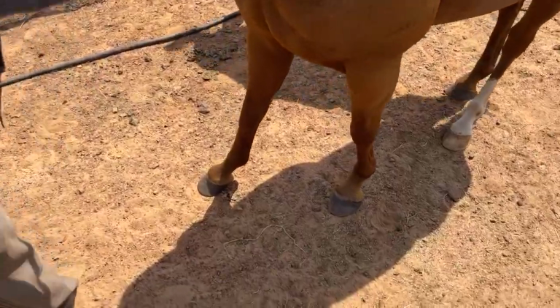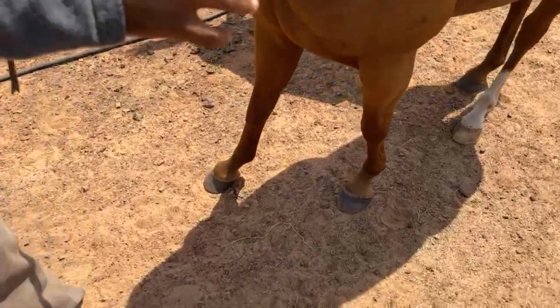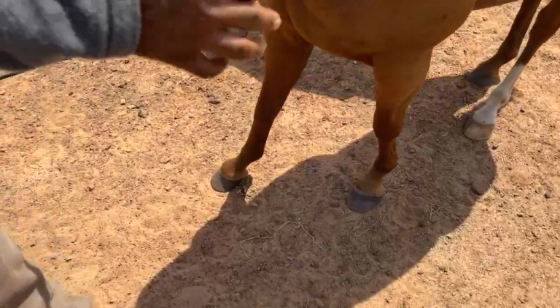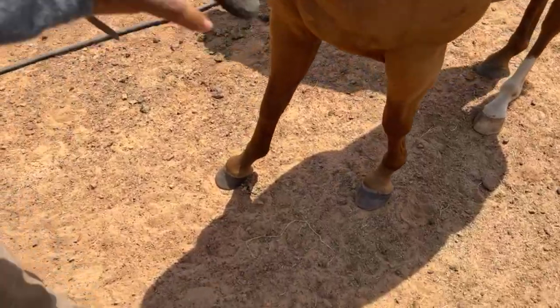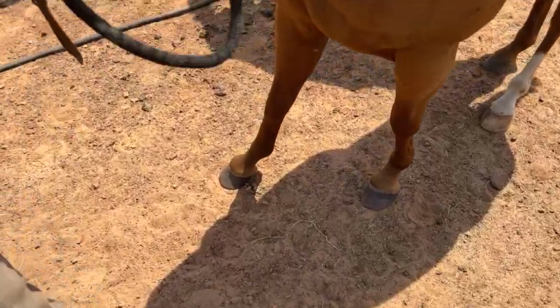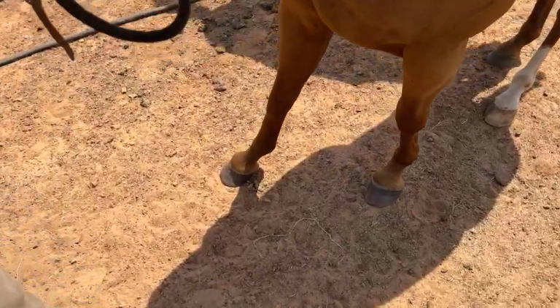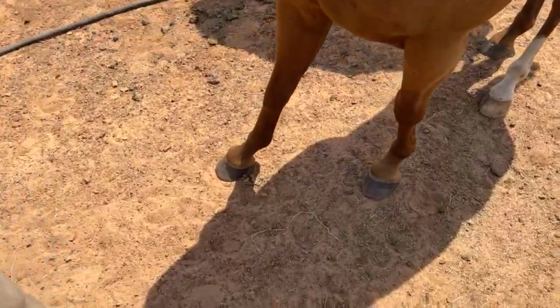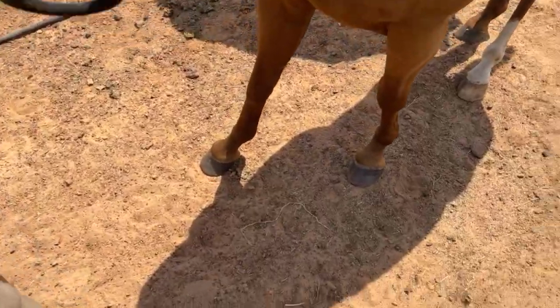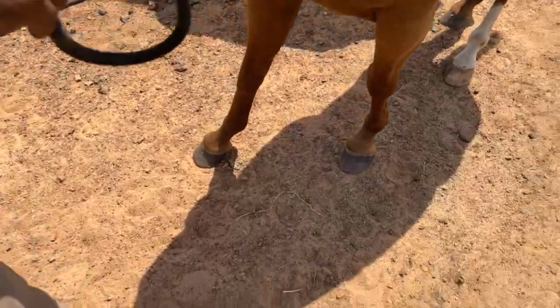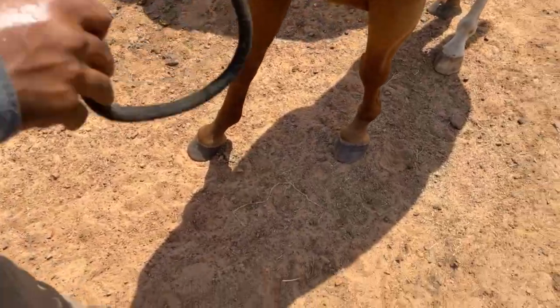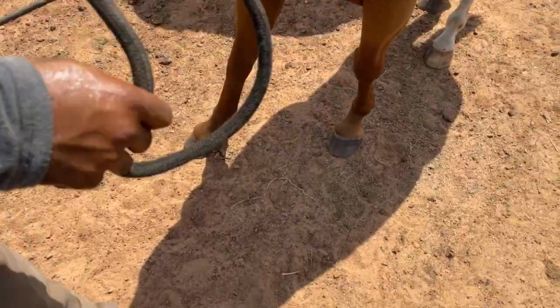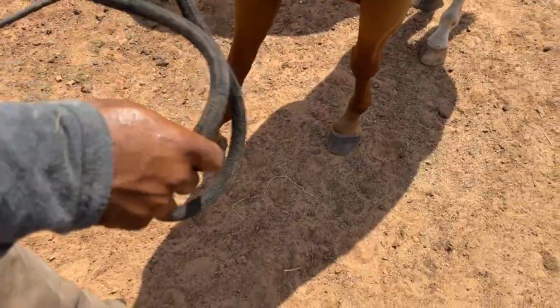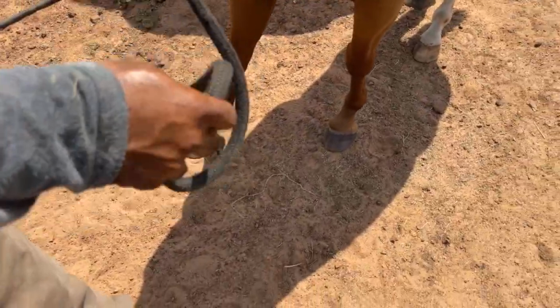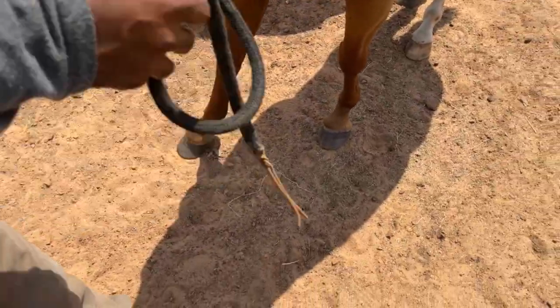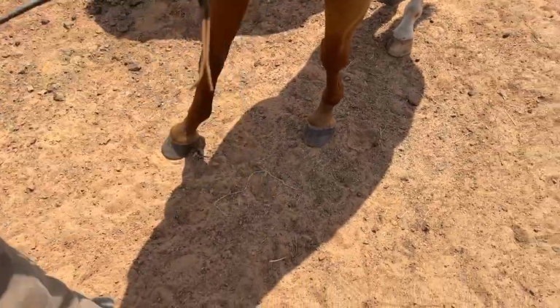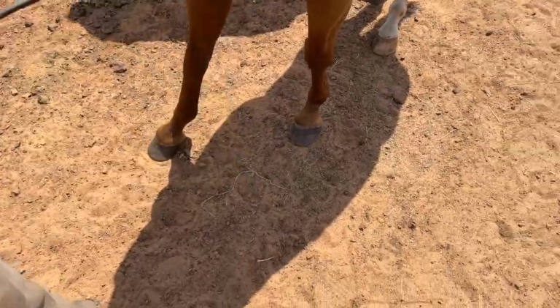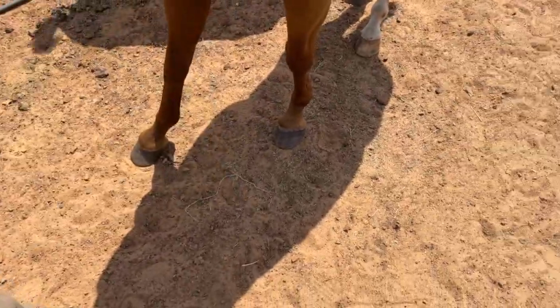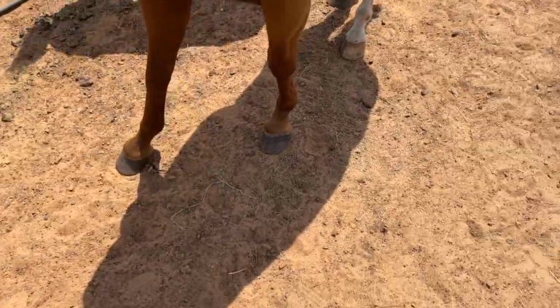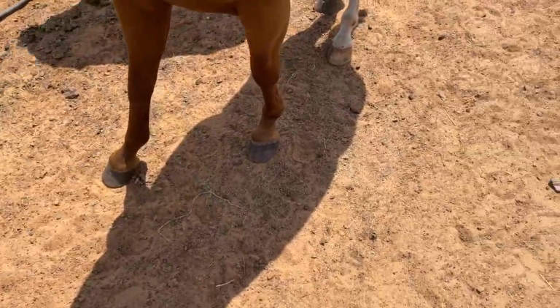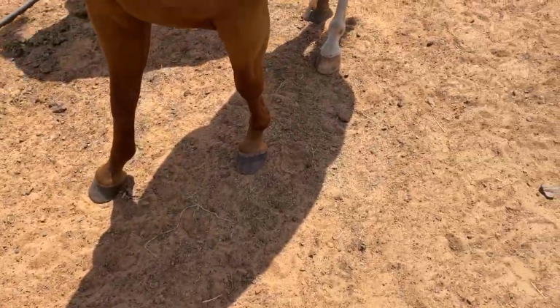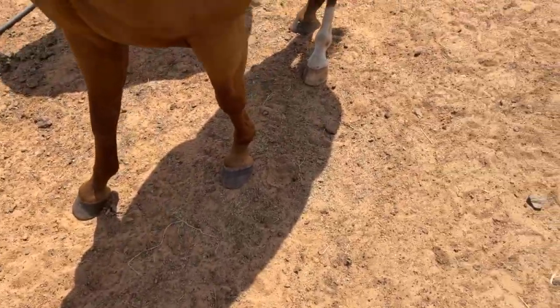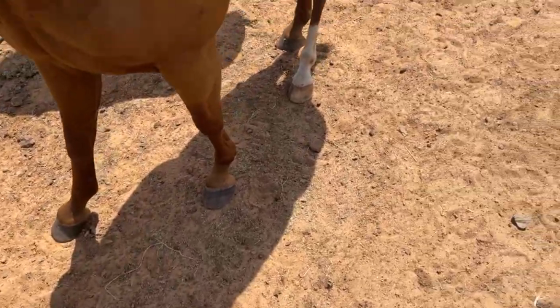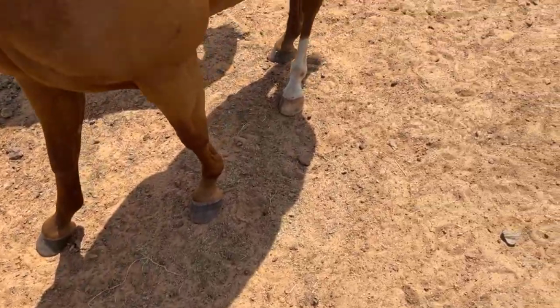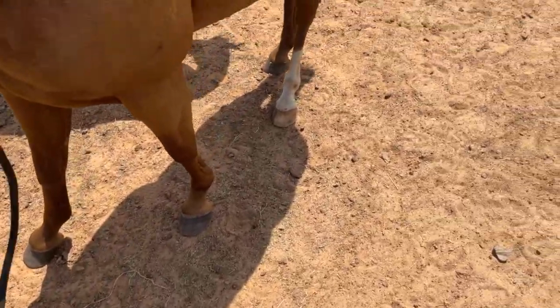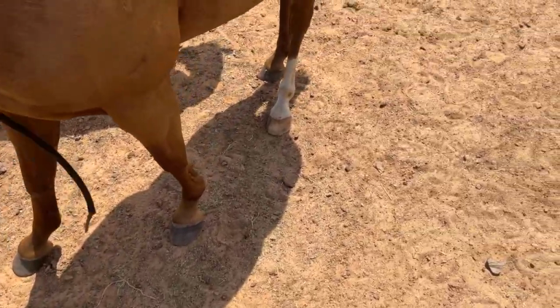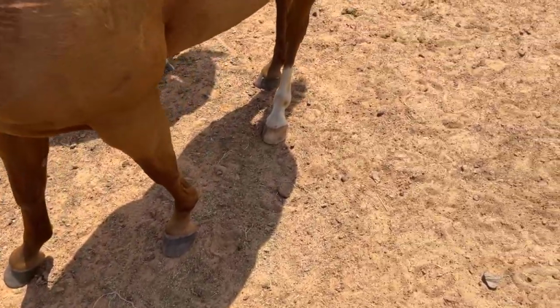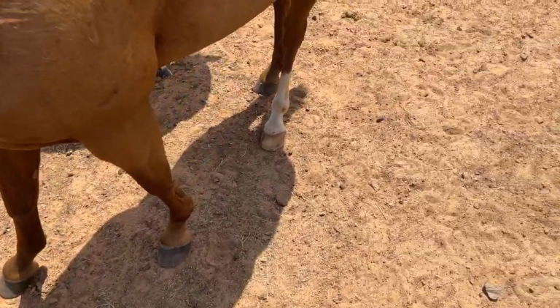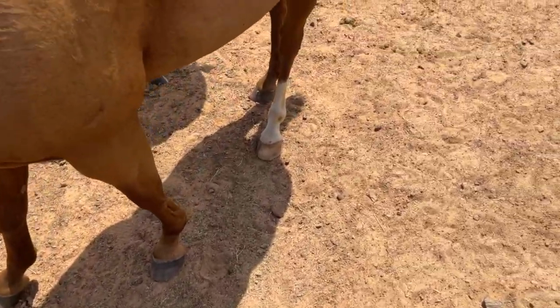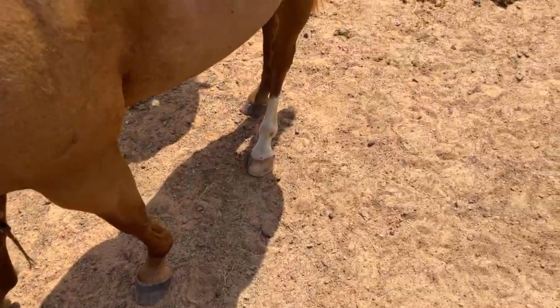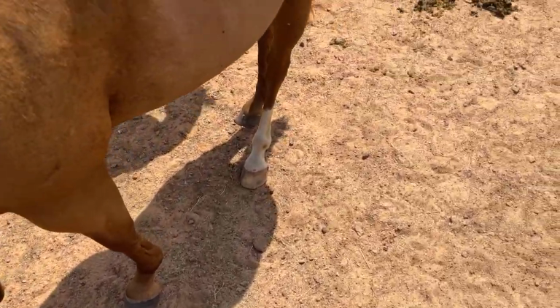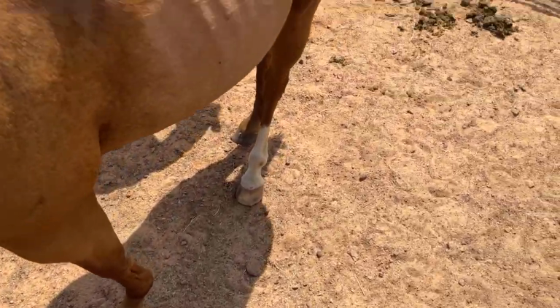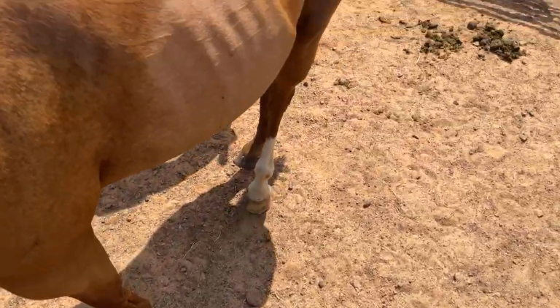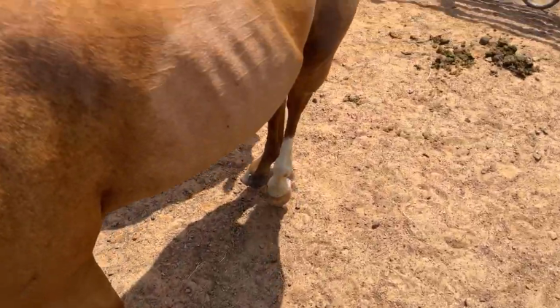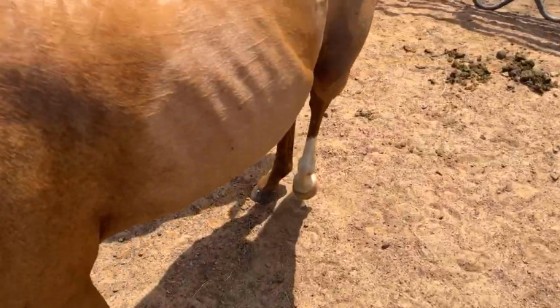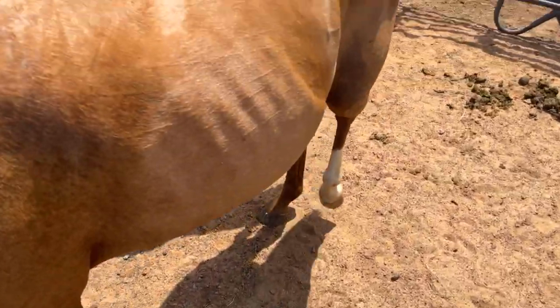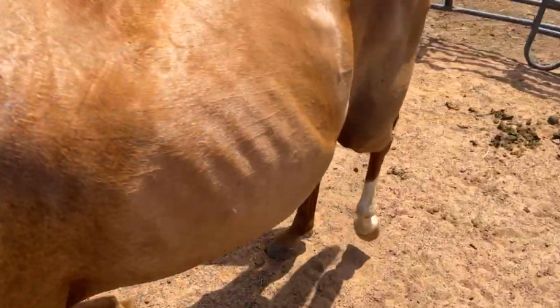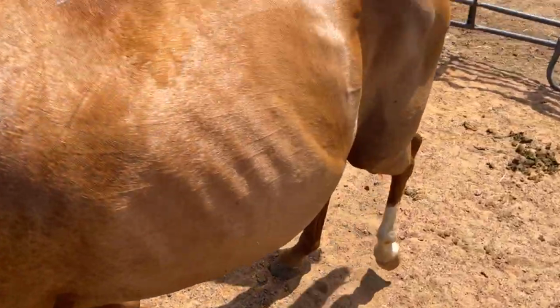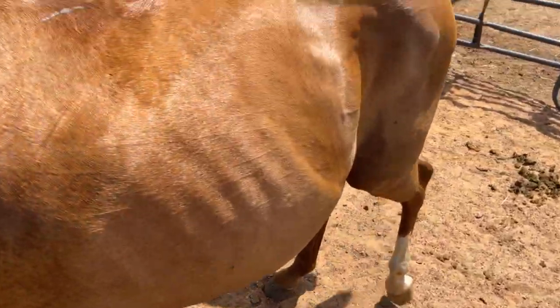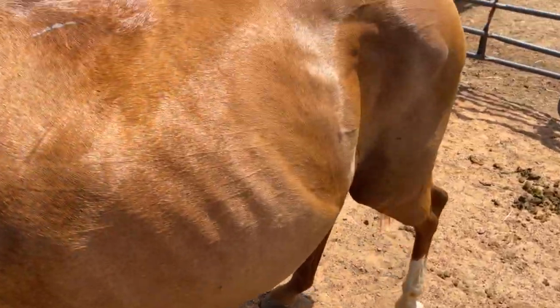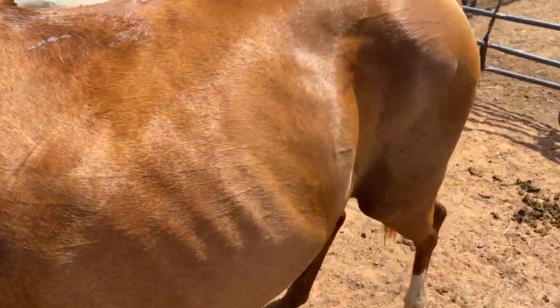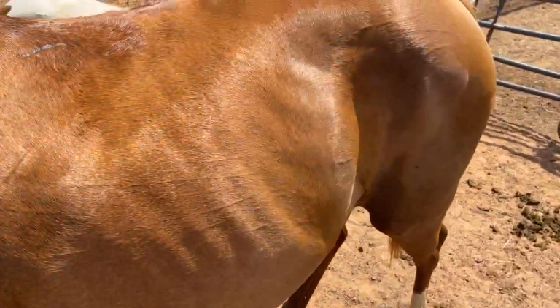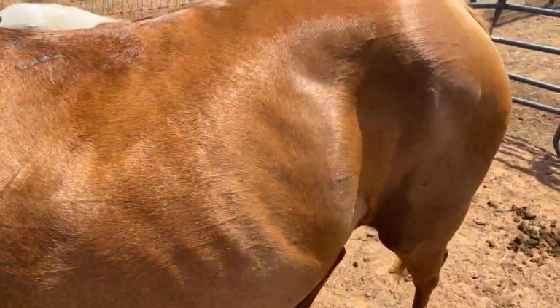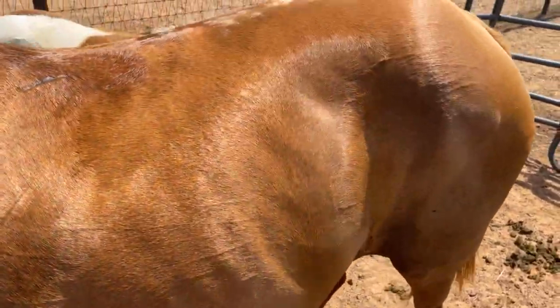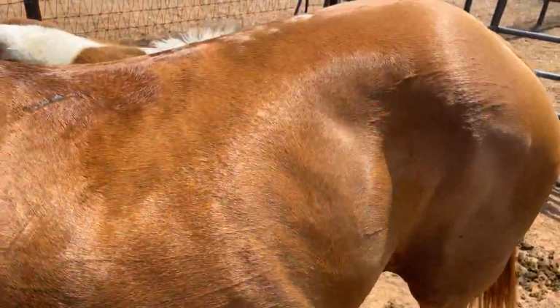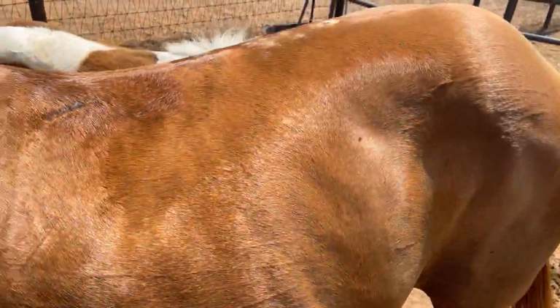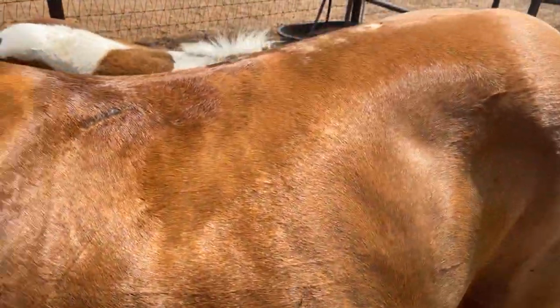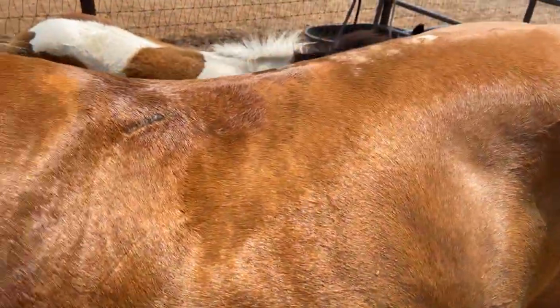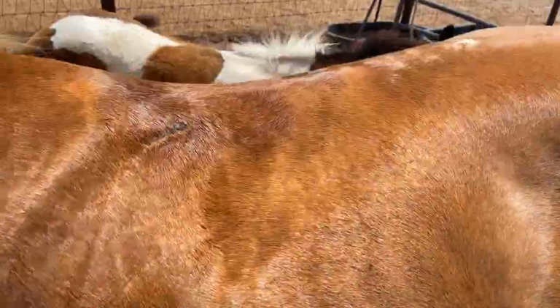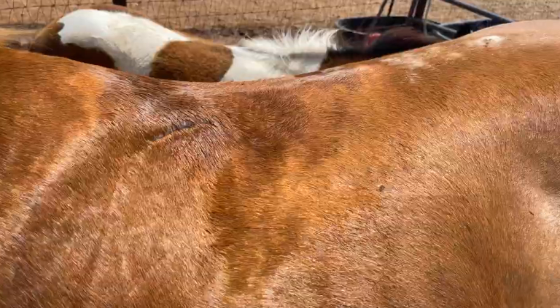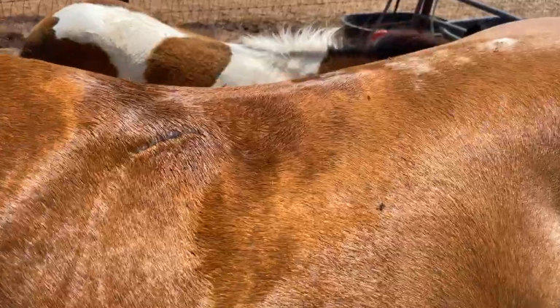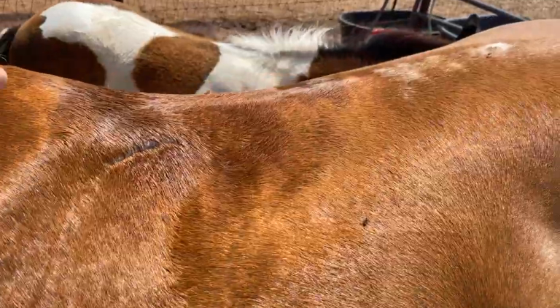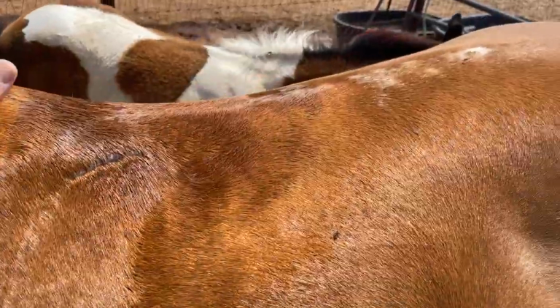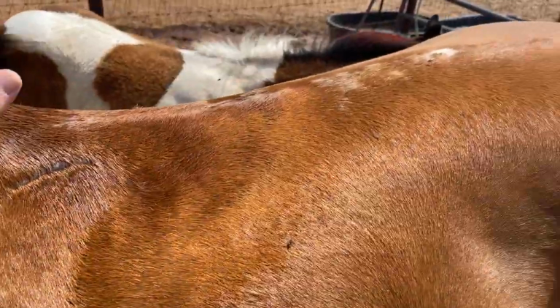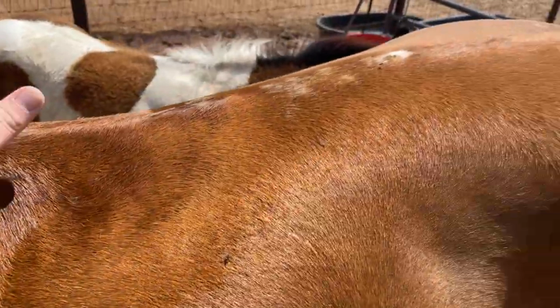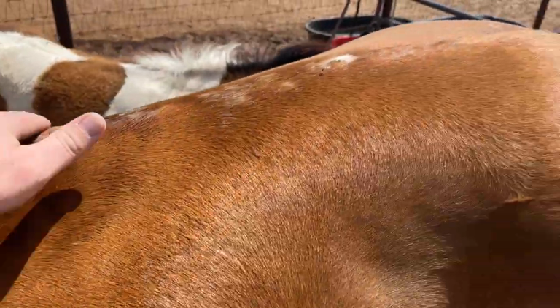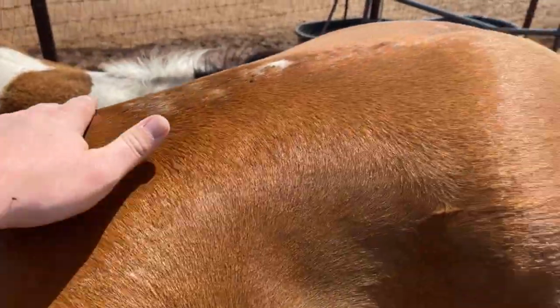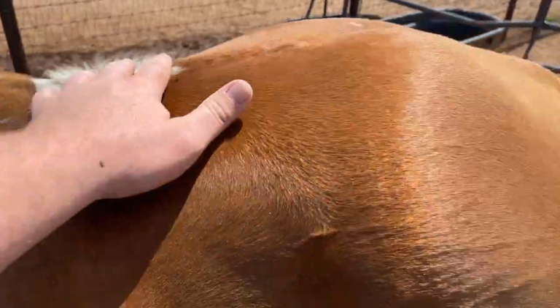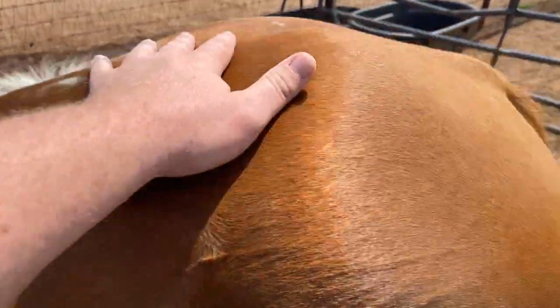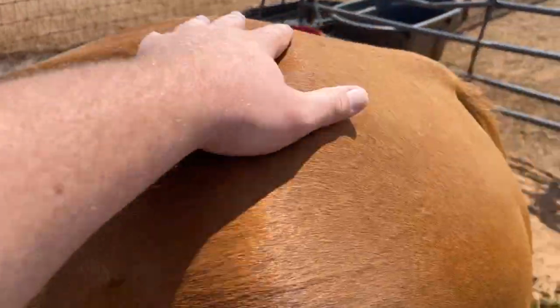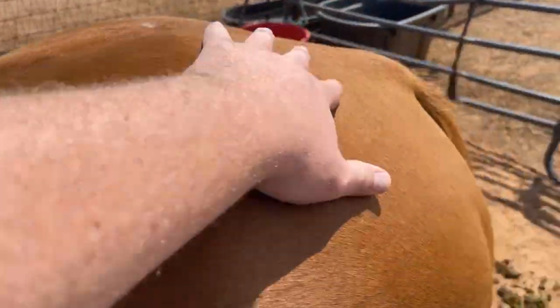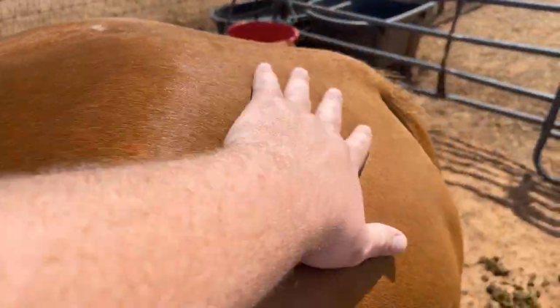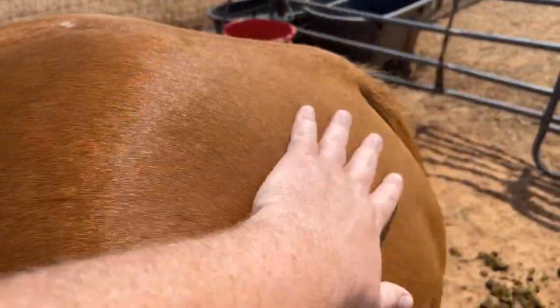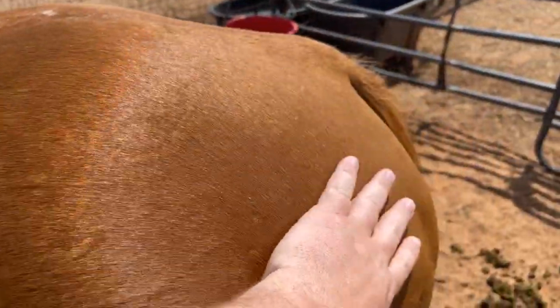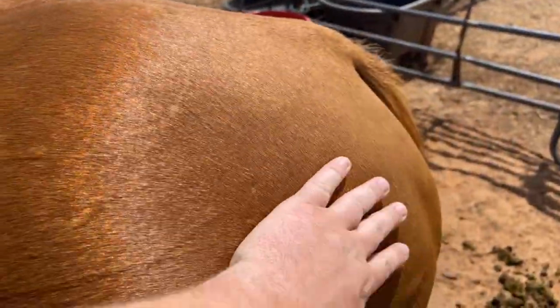Somebody took care of her feet really good. Real, real gentle mare.